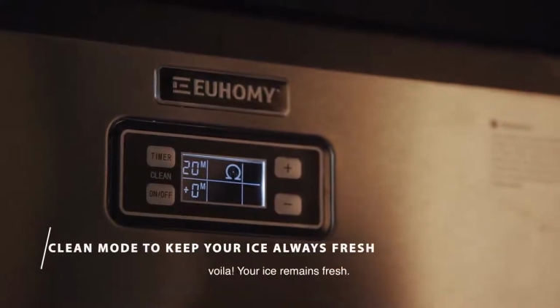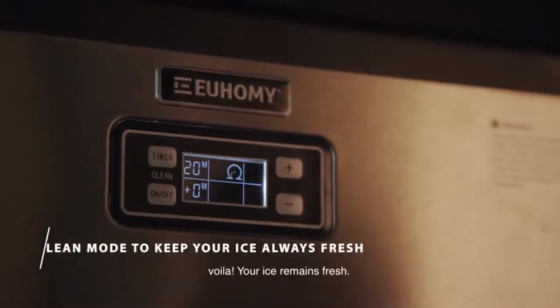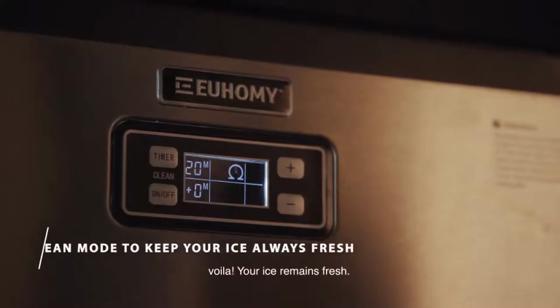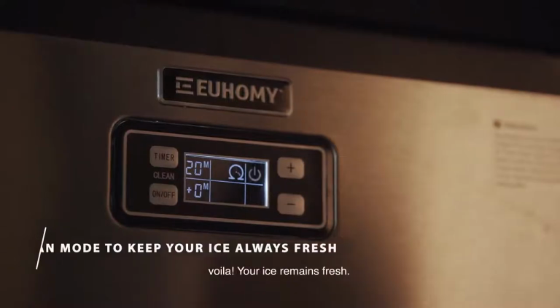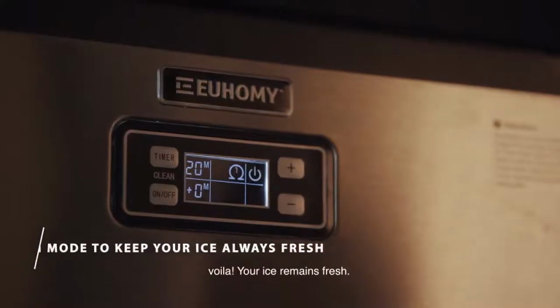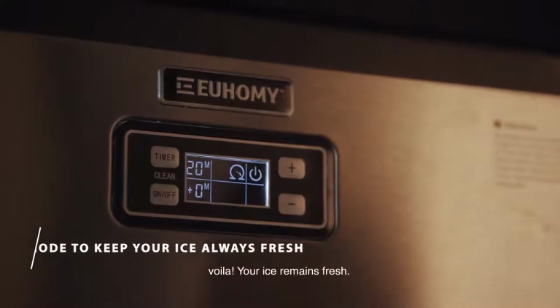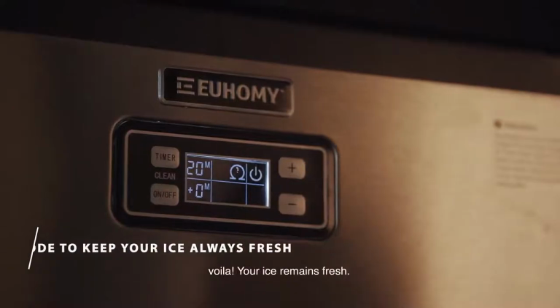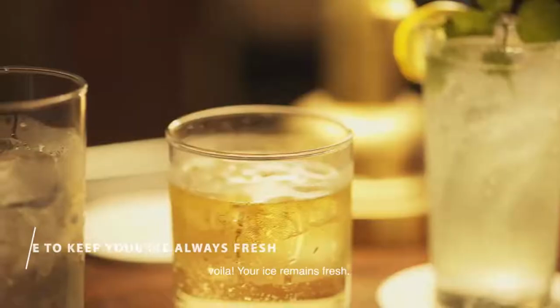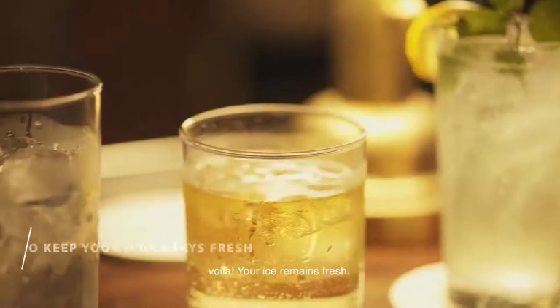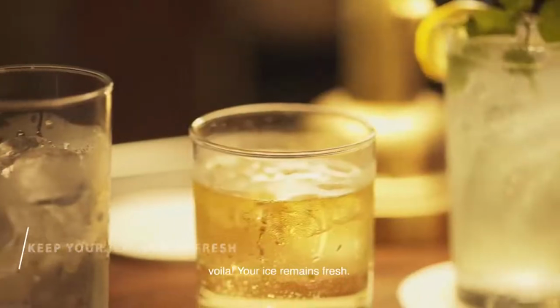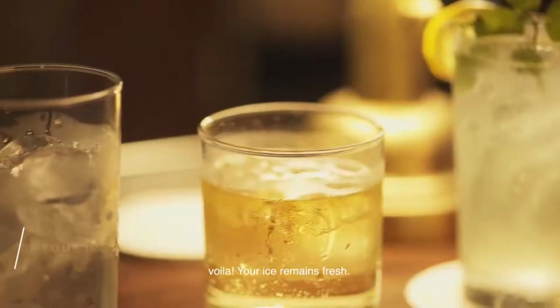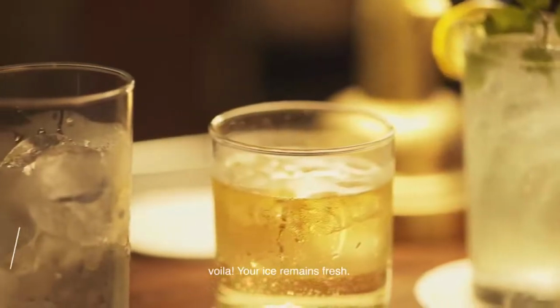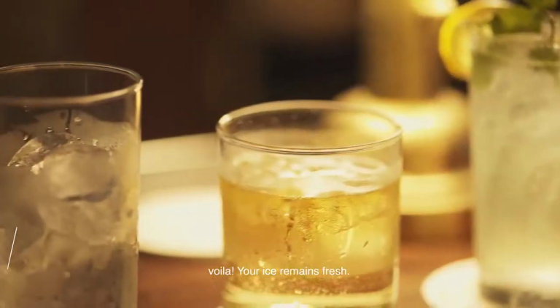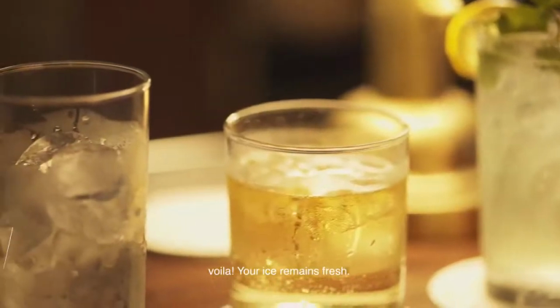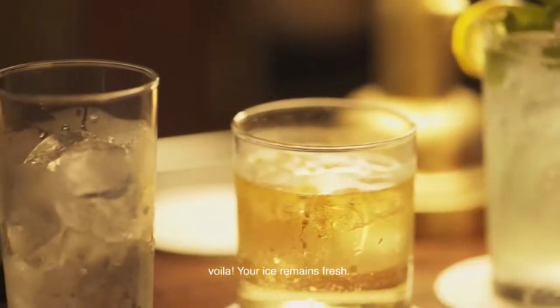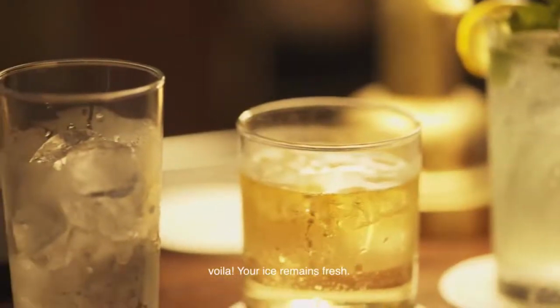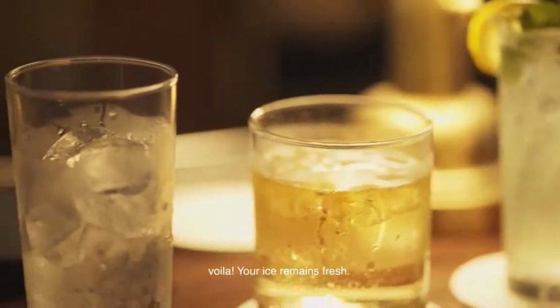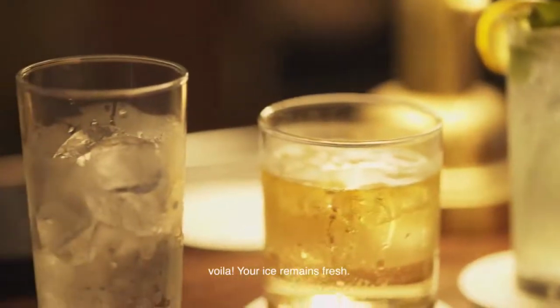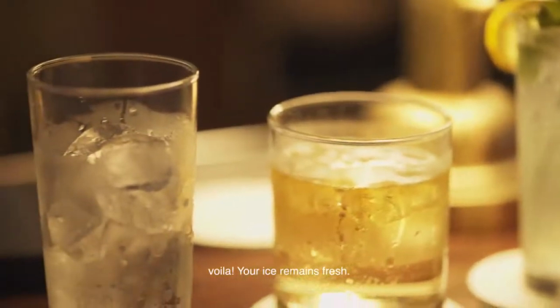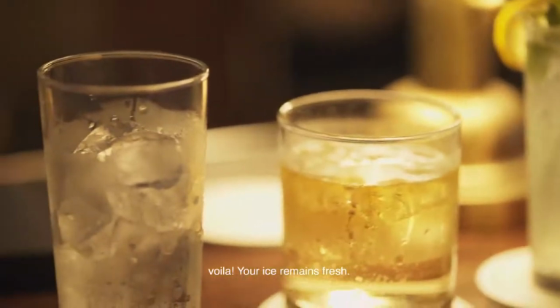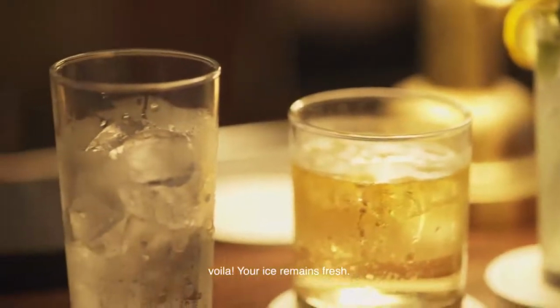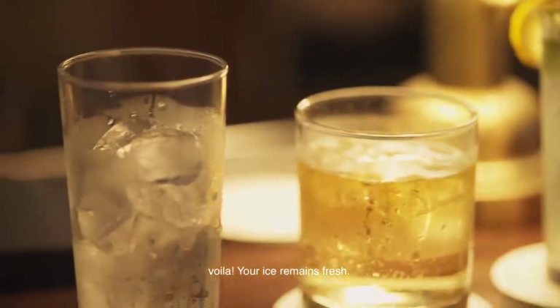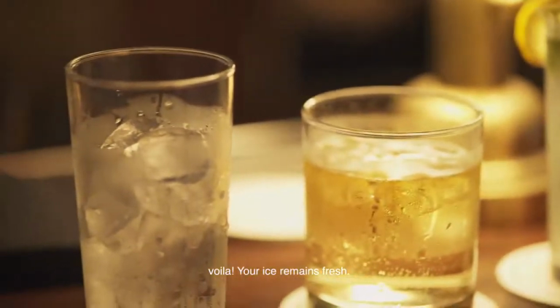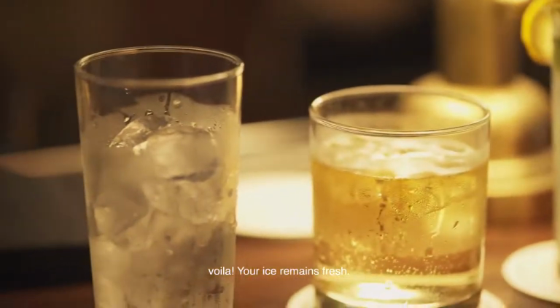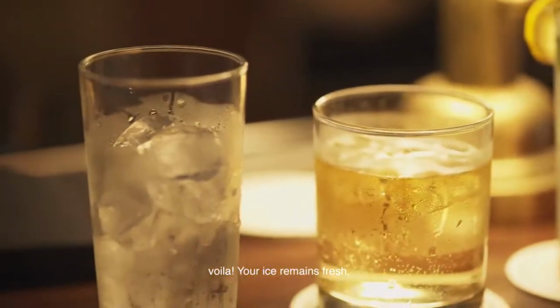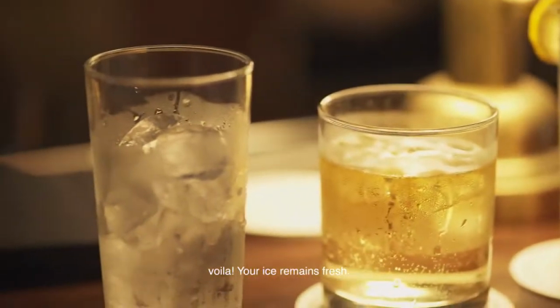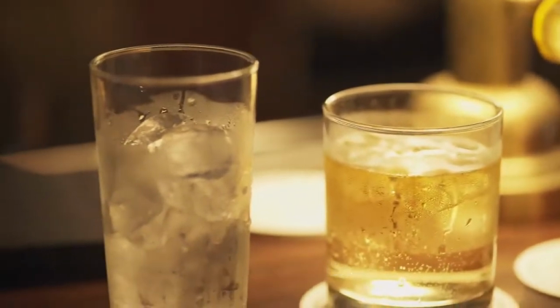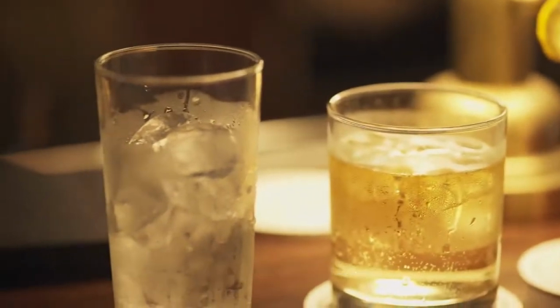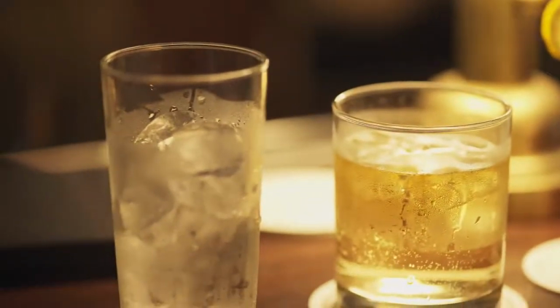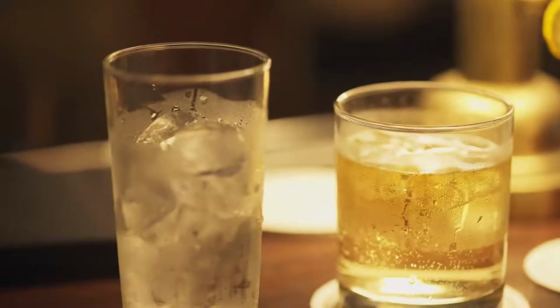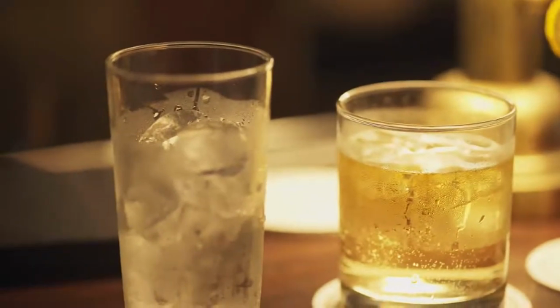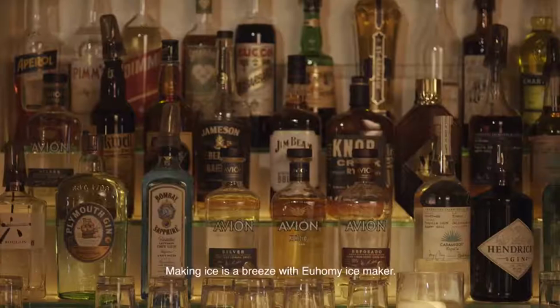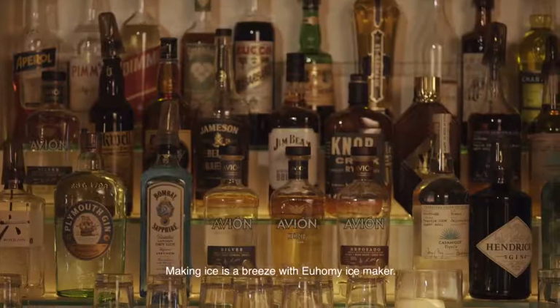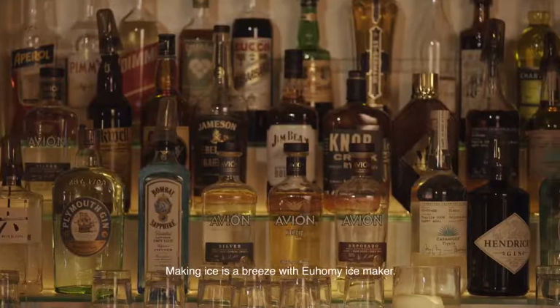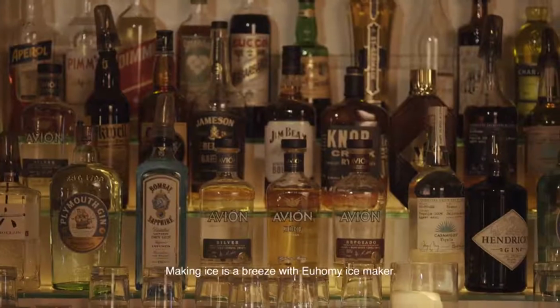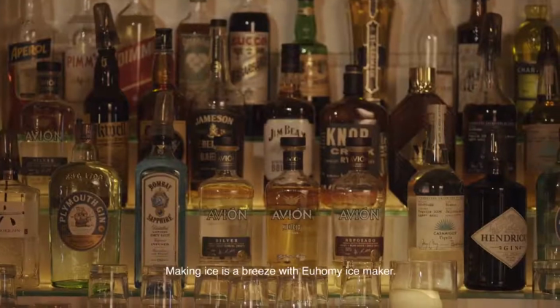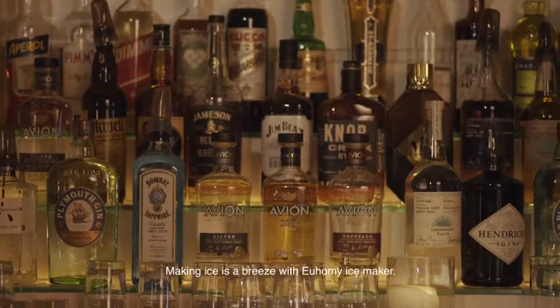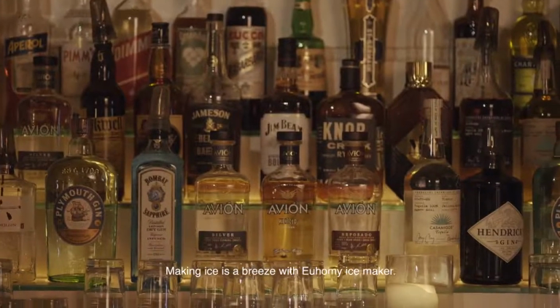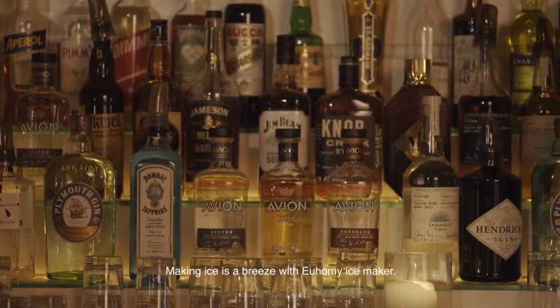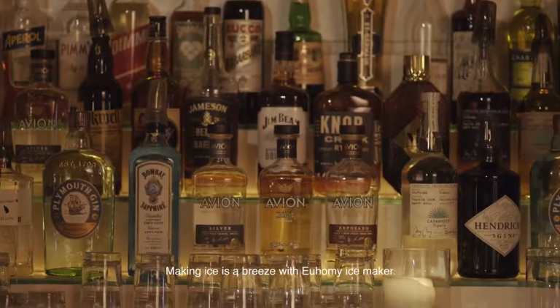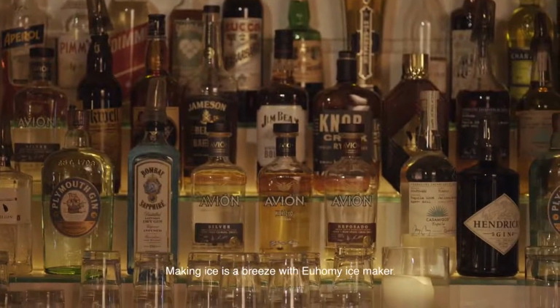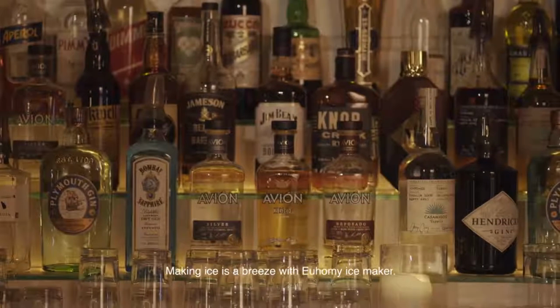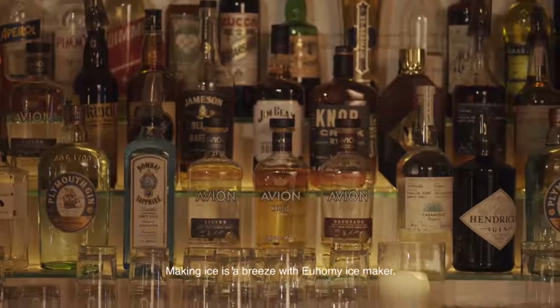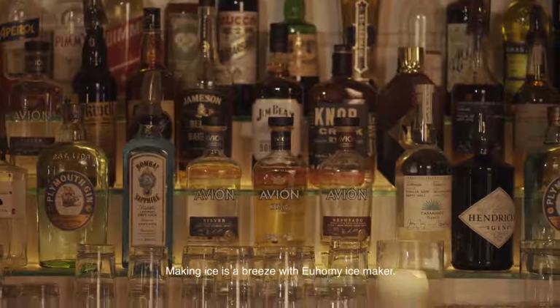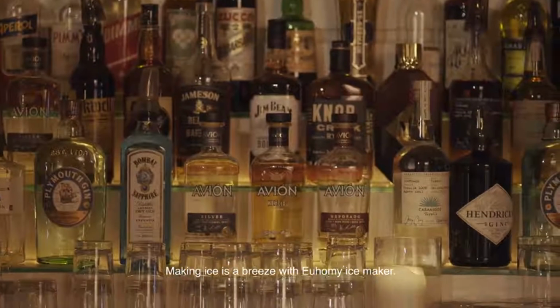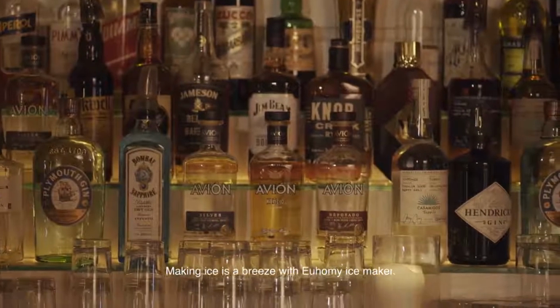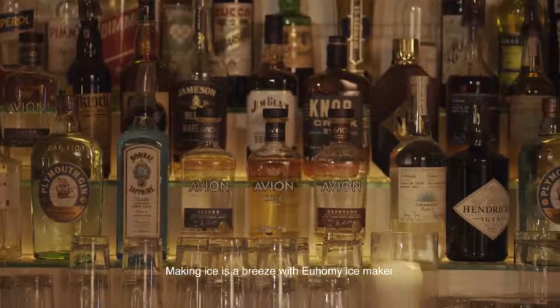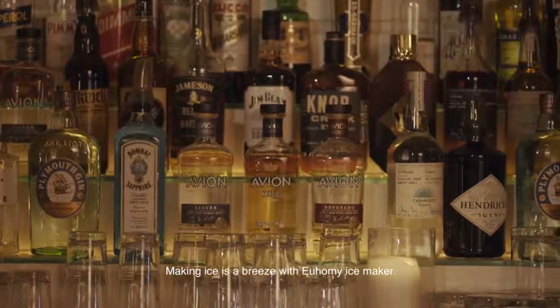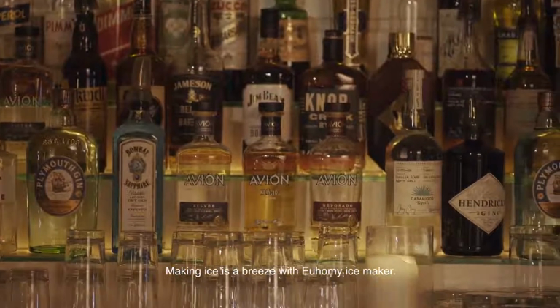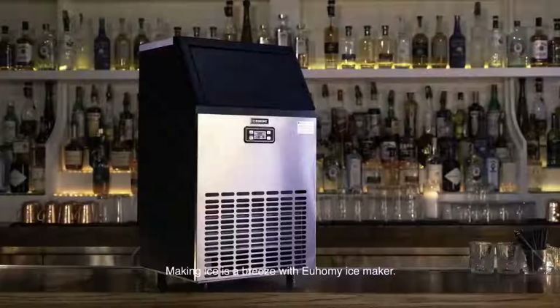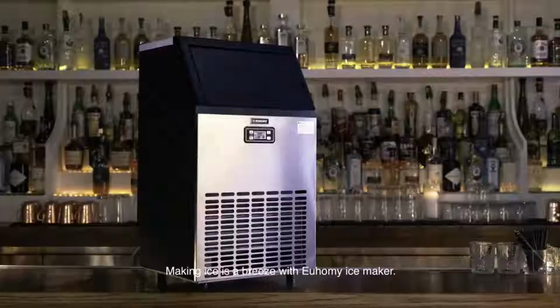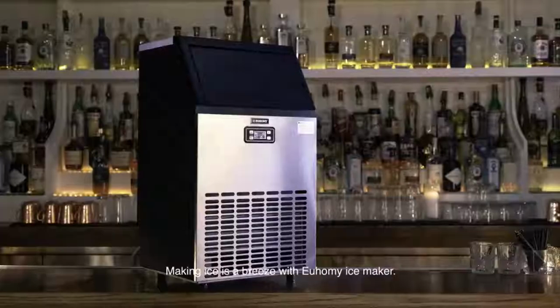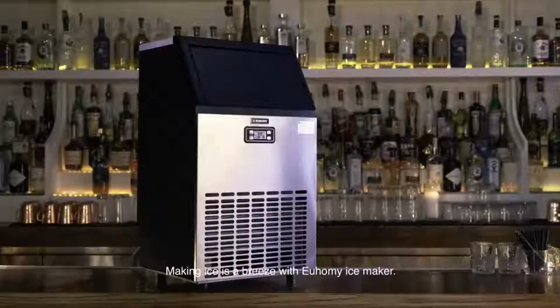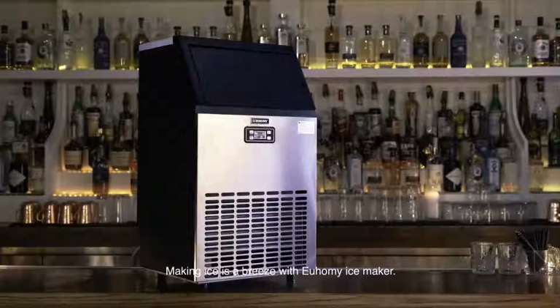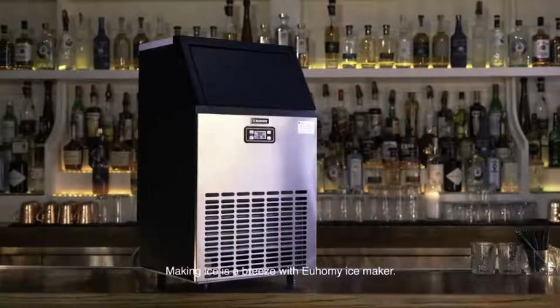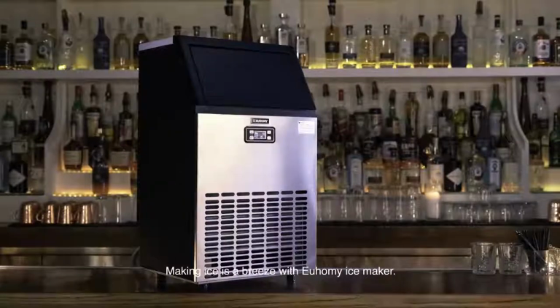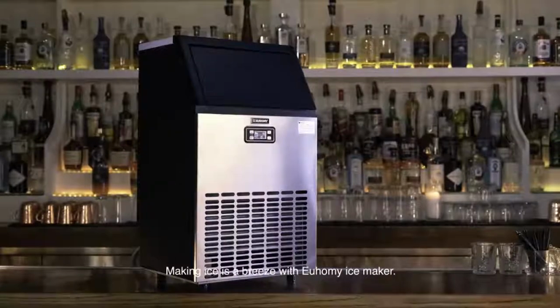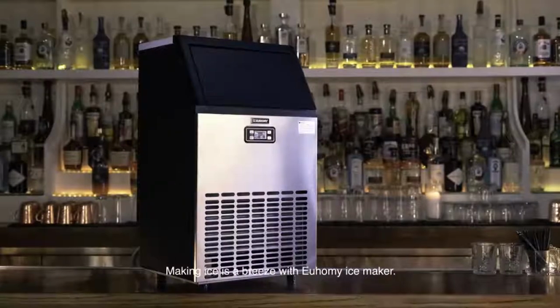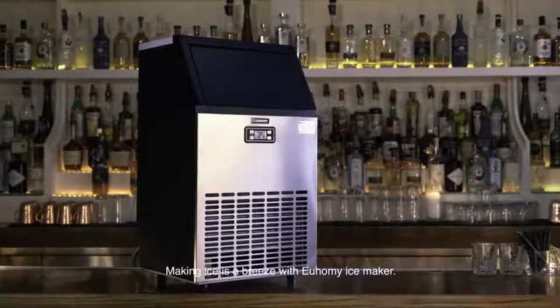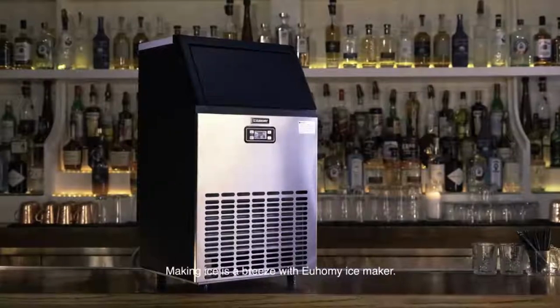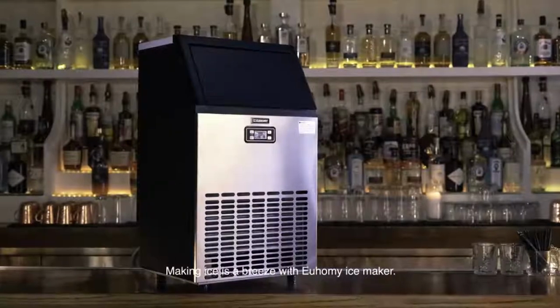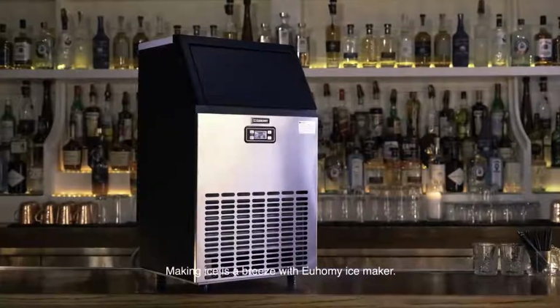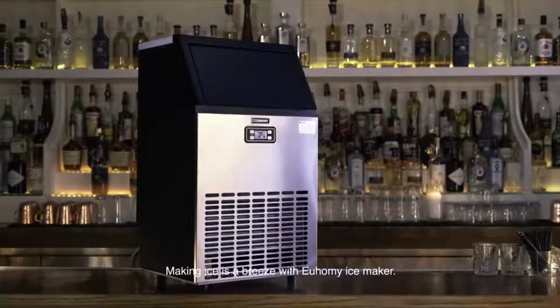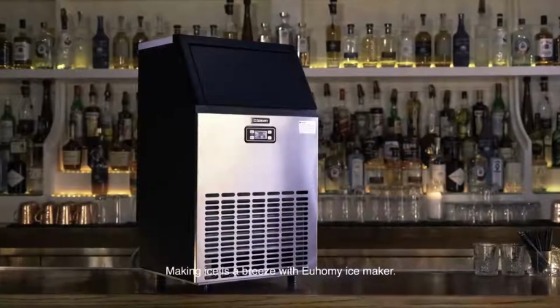Your ice remains fresh. Making ice is a breeze with the You Homey ice maker.